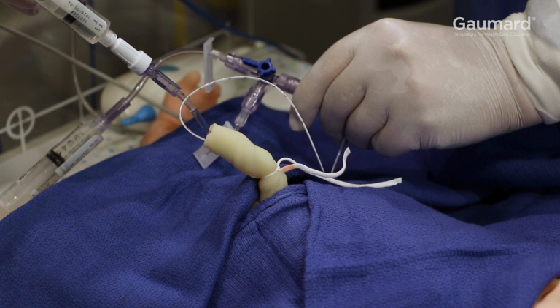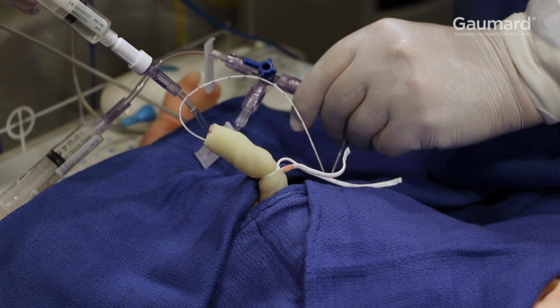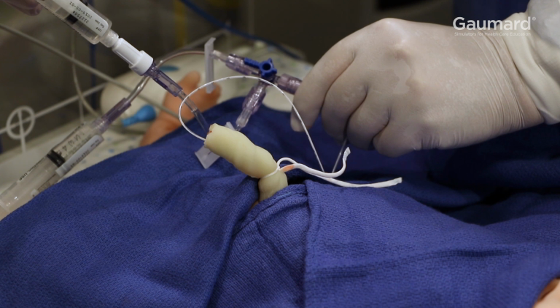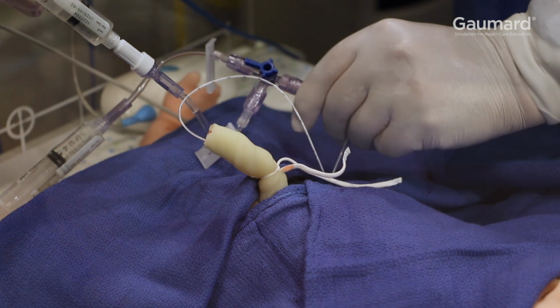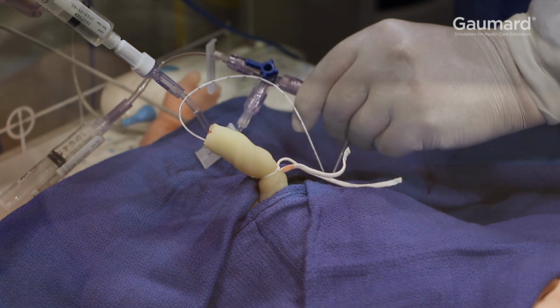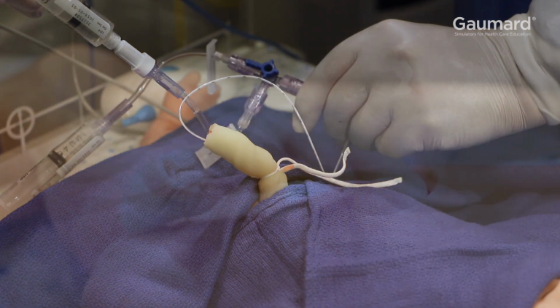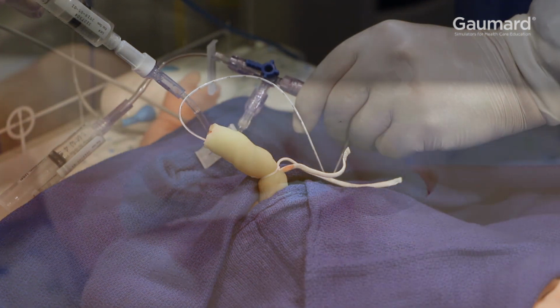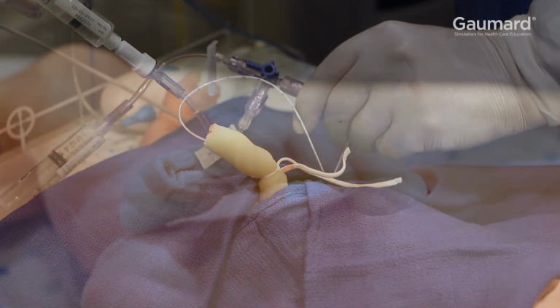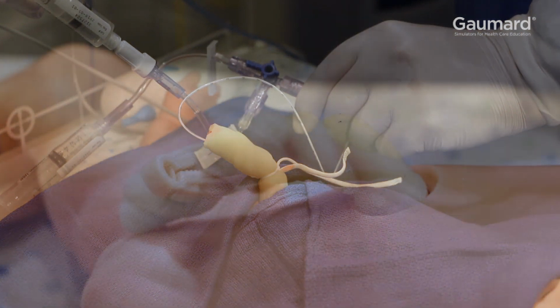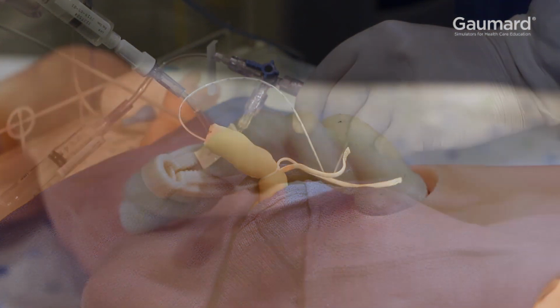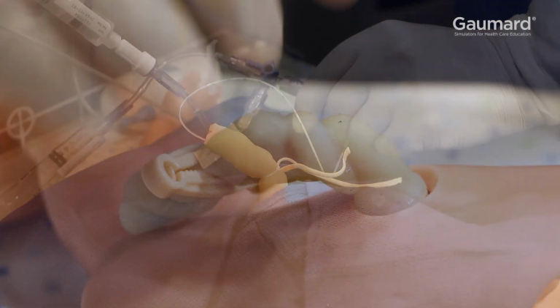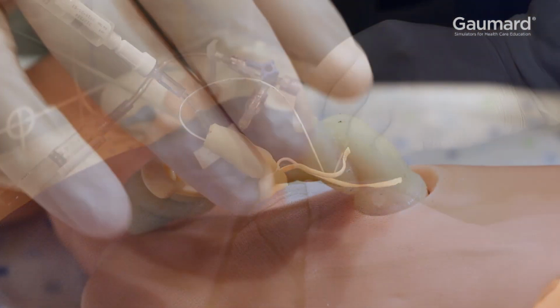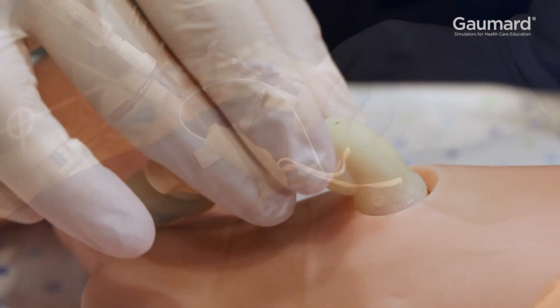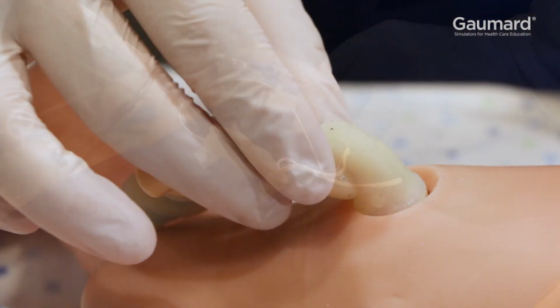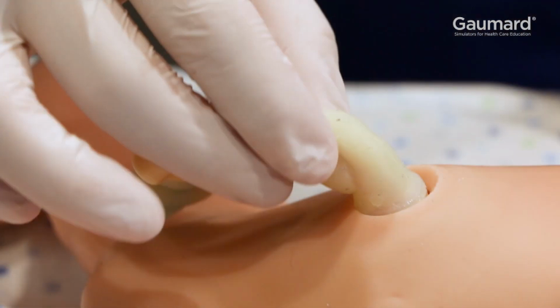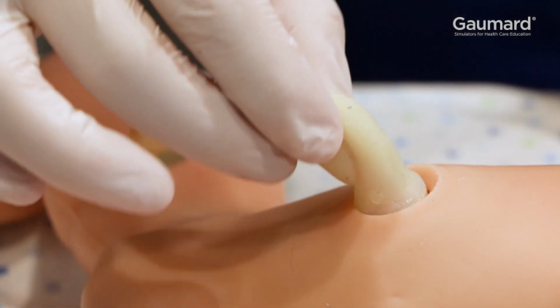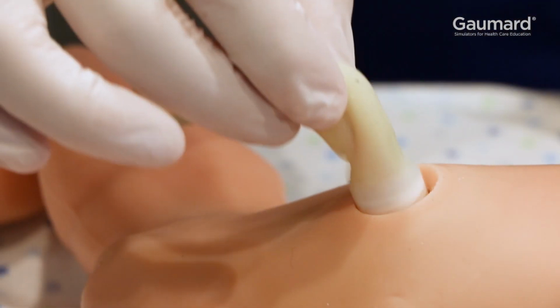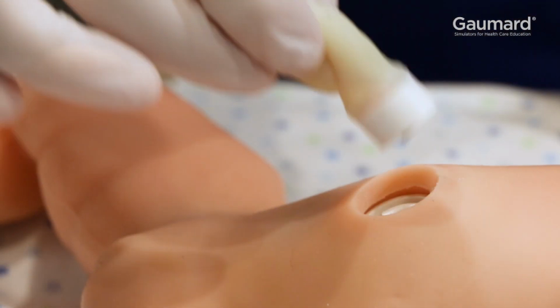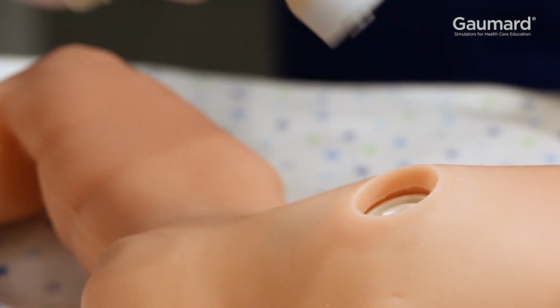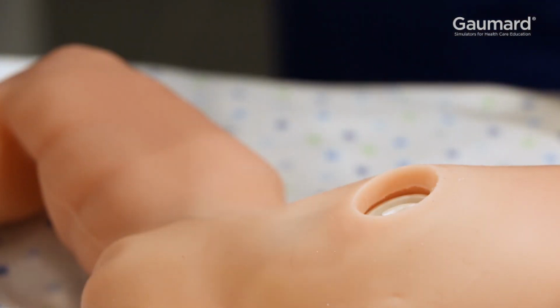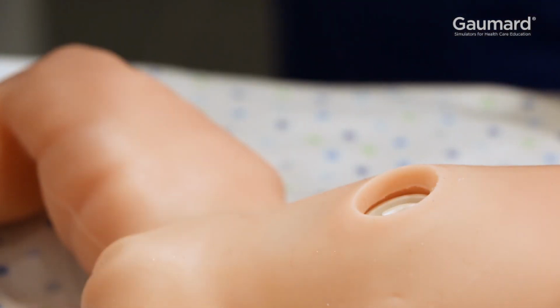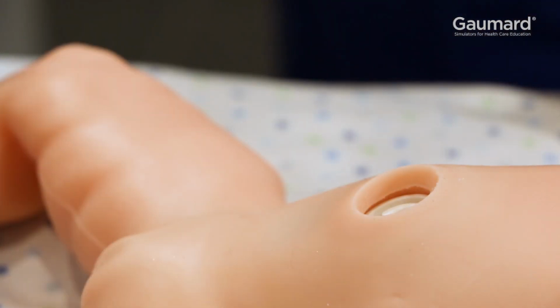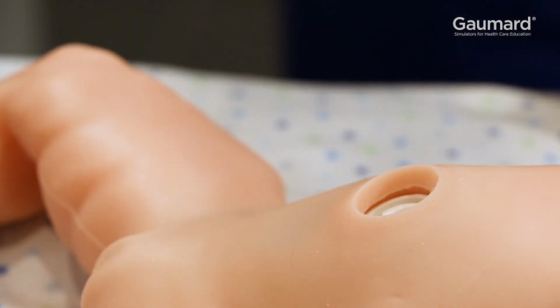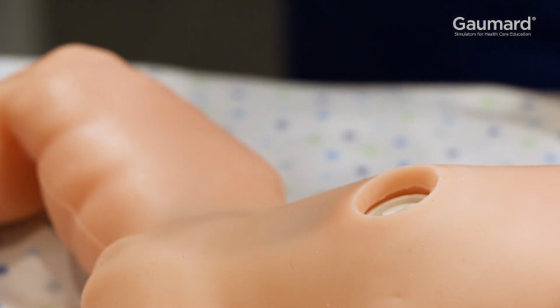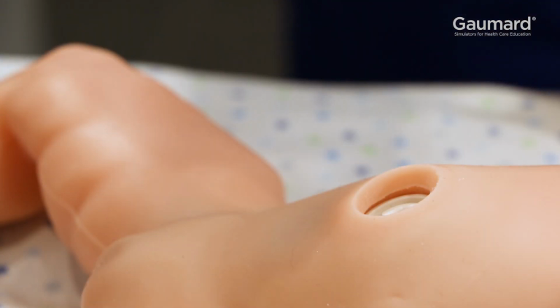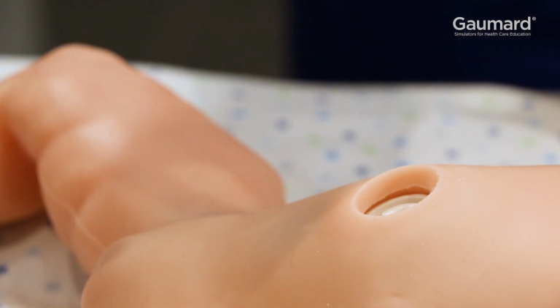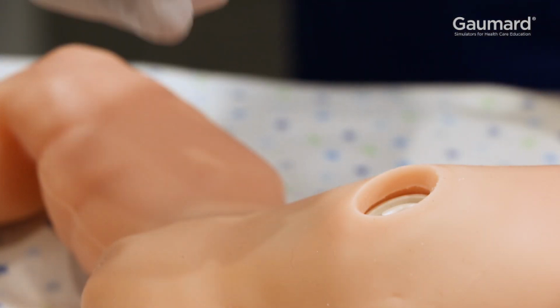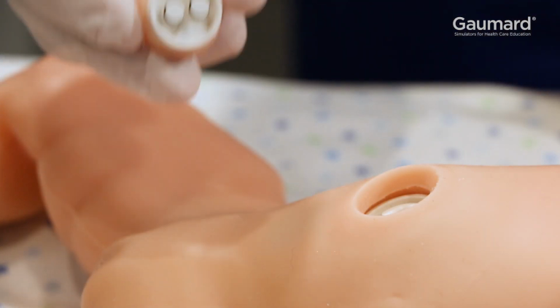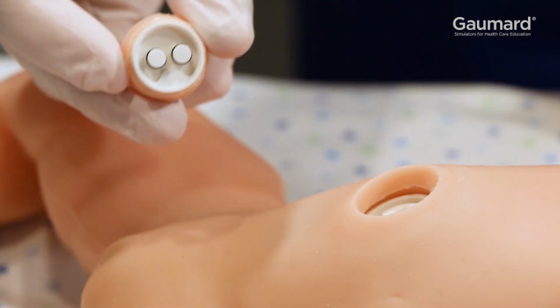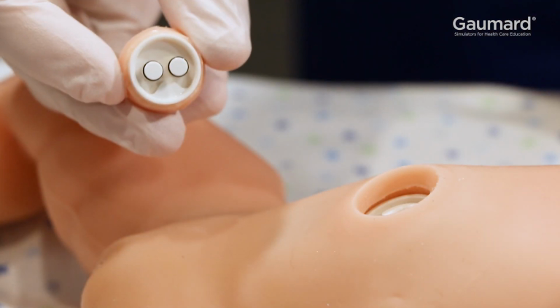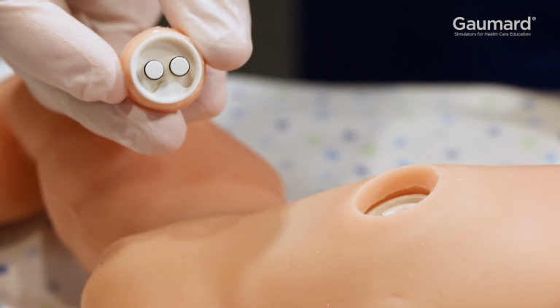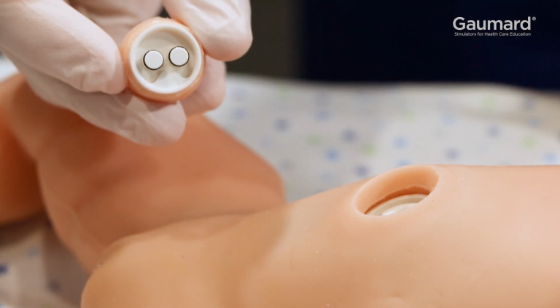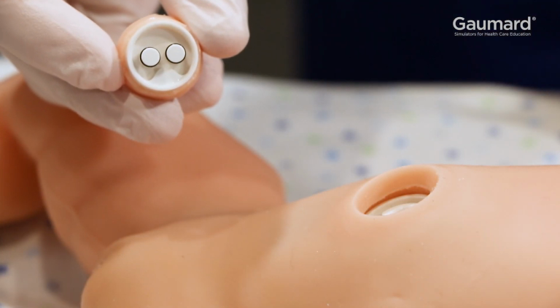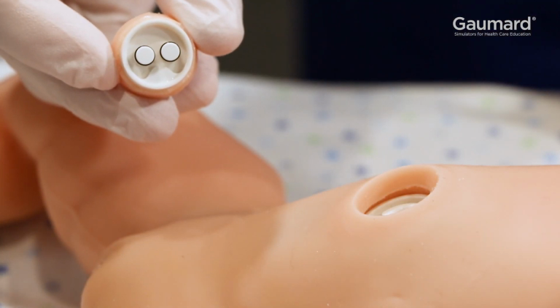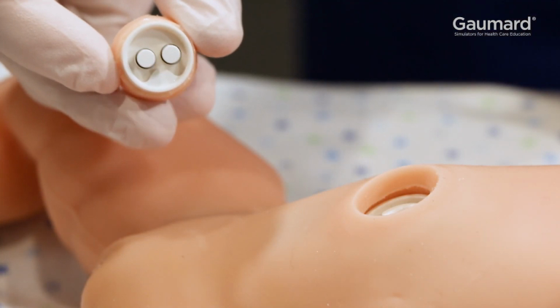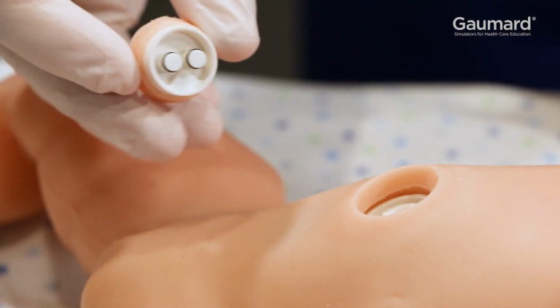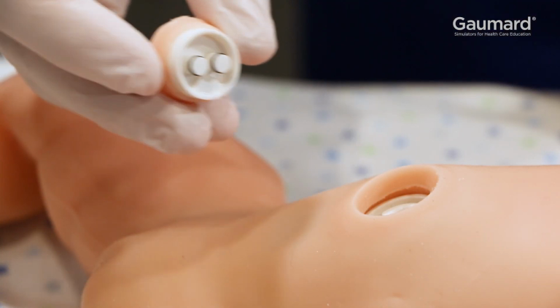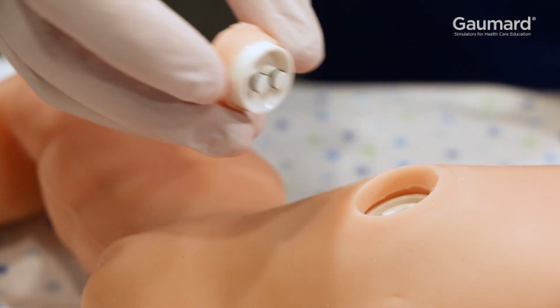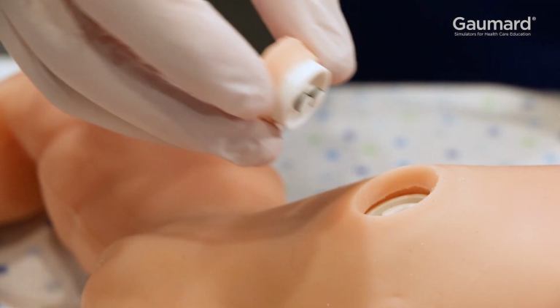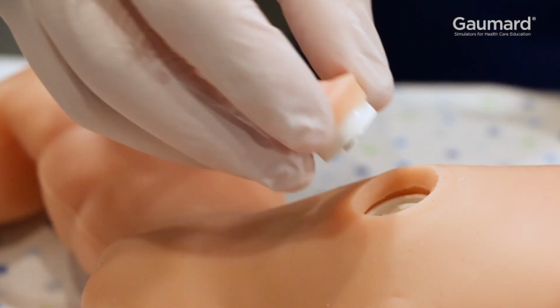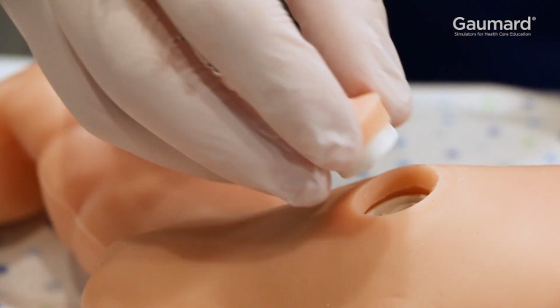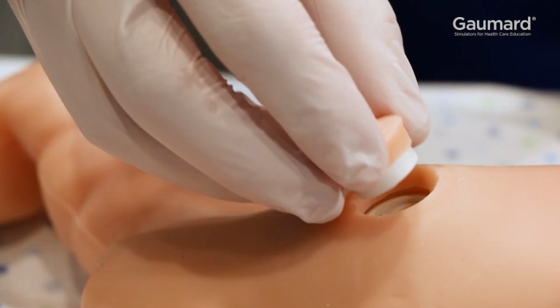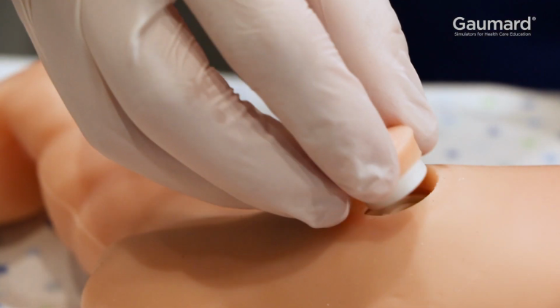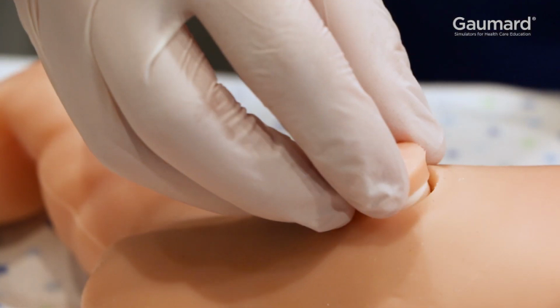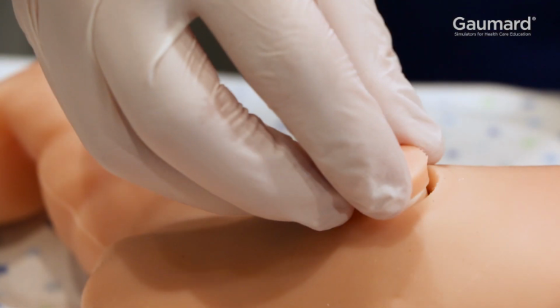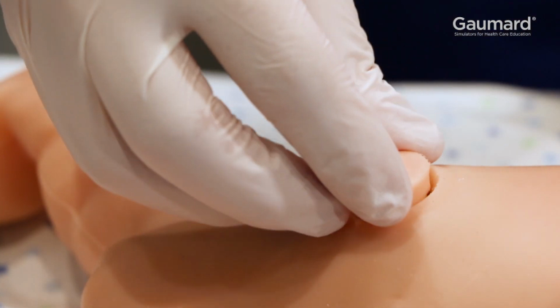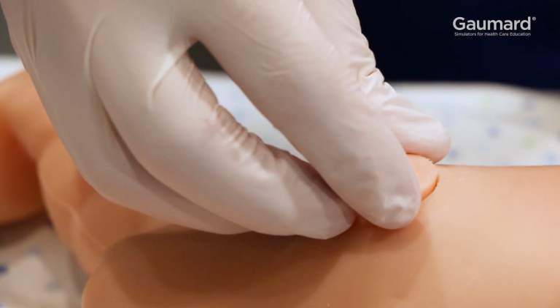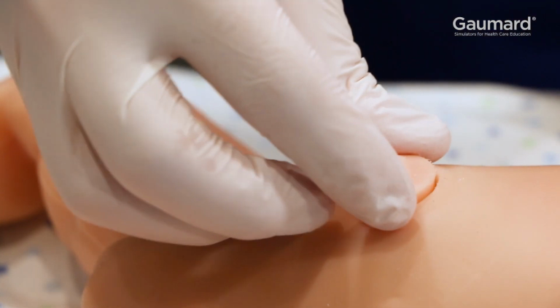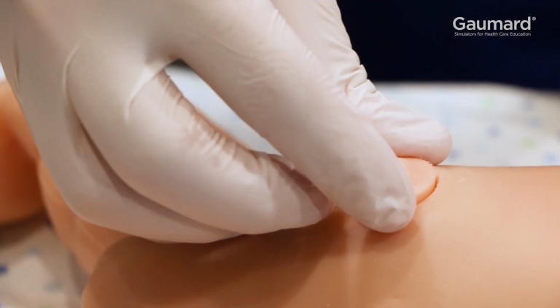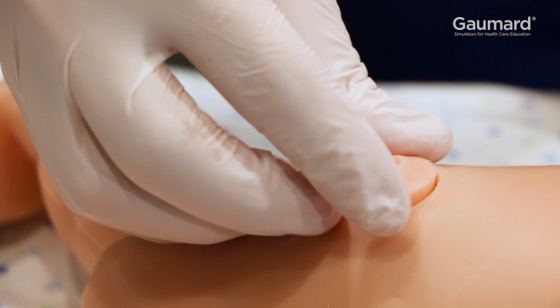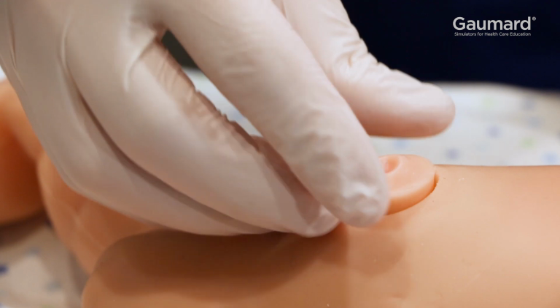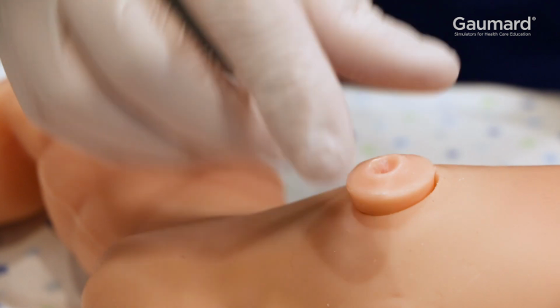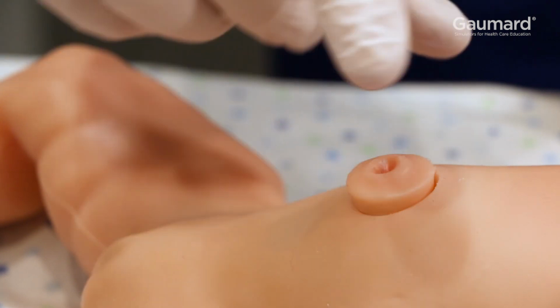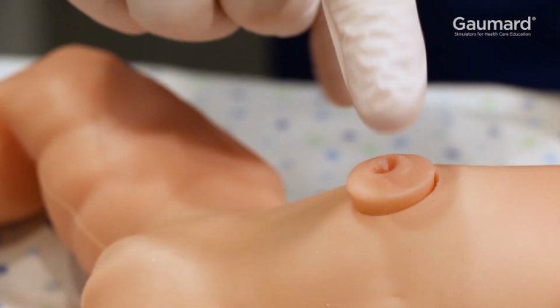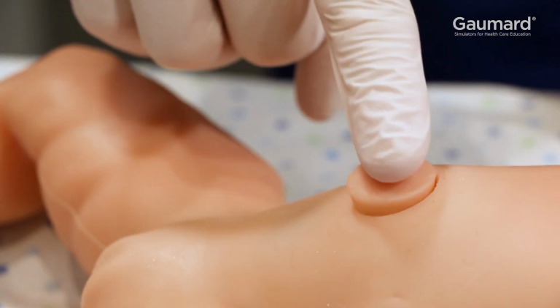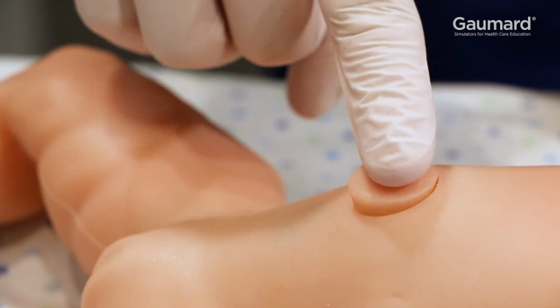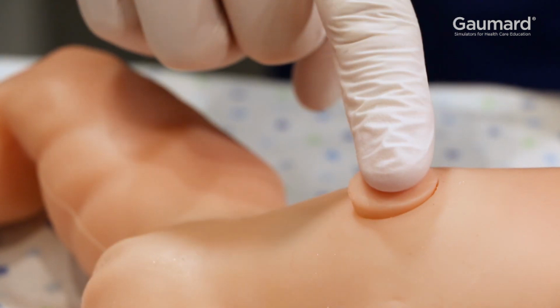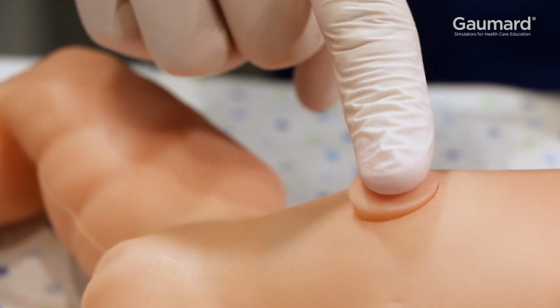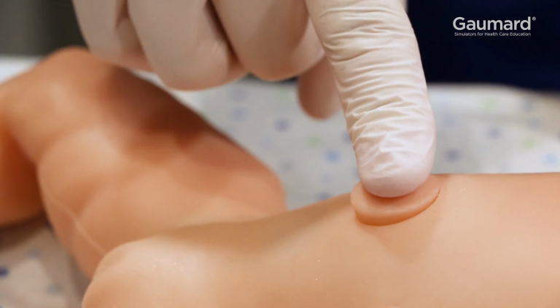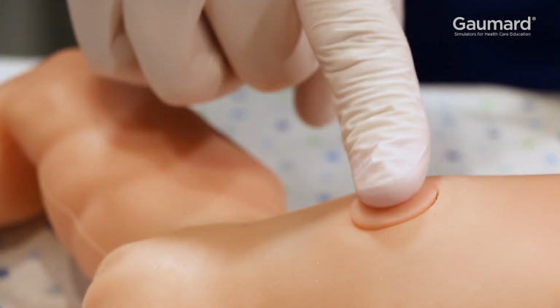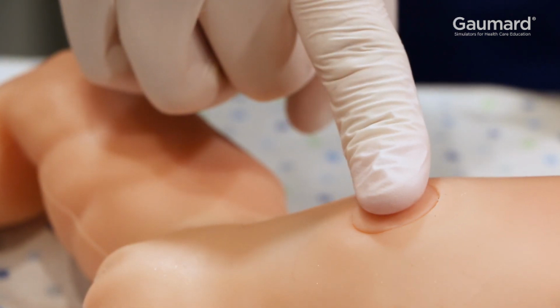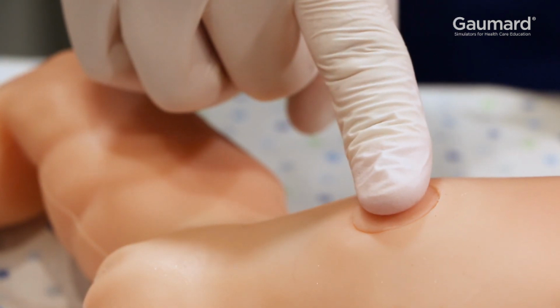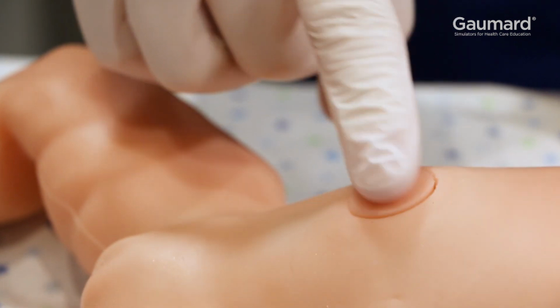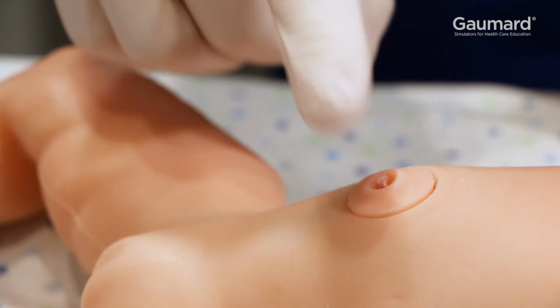To install the post umbilicus navel, remove the umbilical cord and insert the navel, making note of the orientation tab.